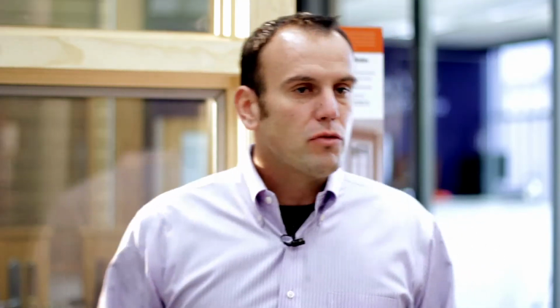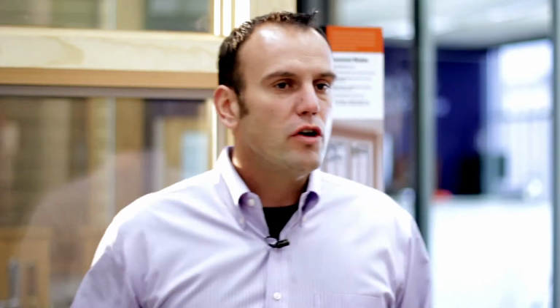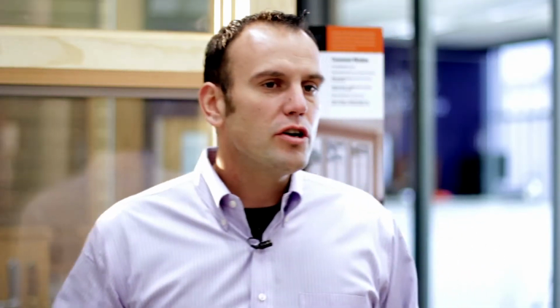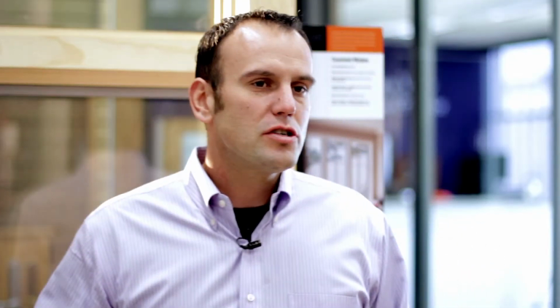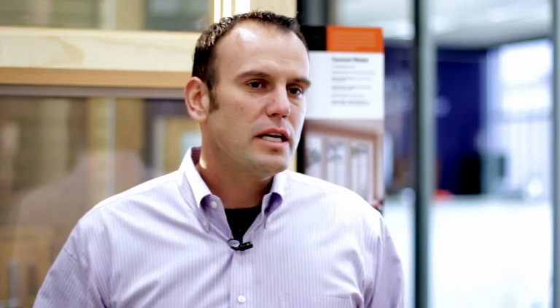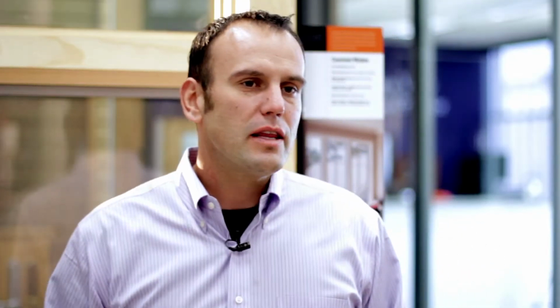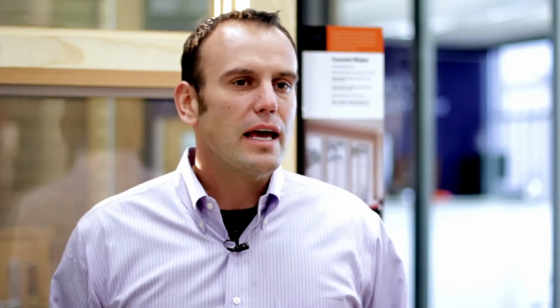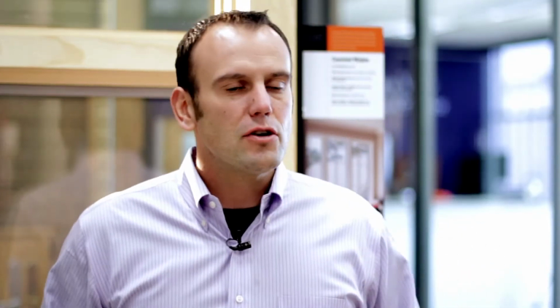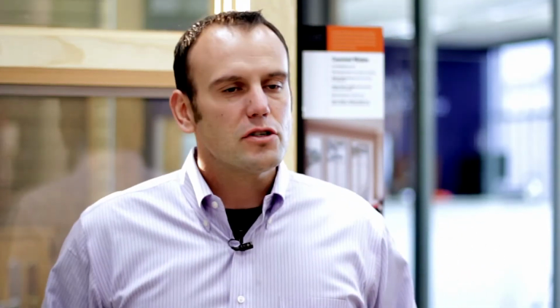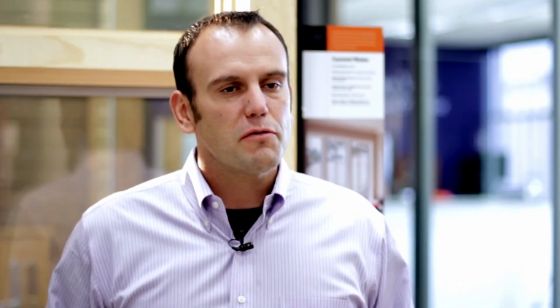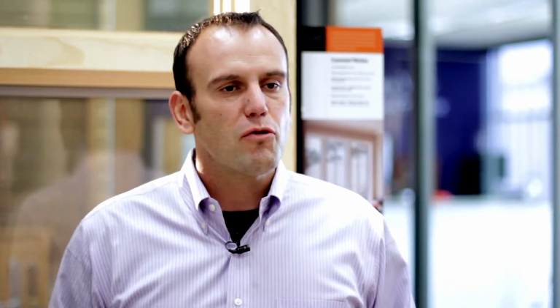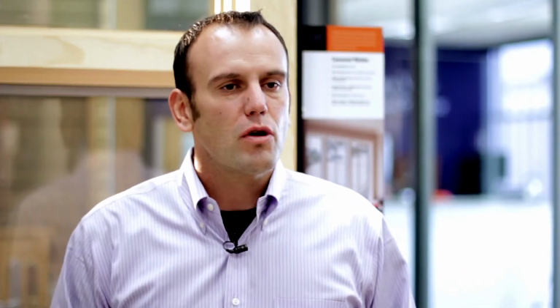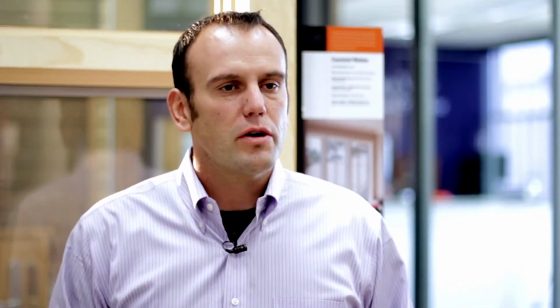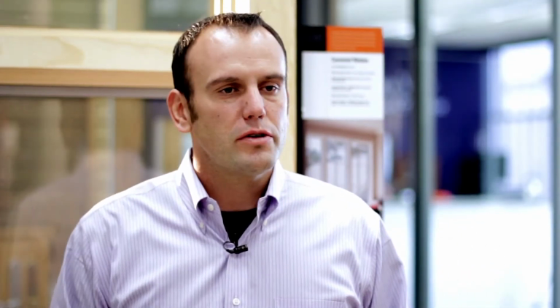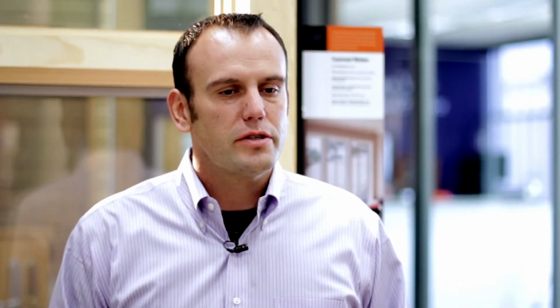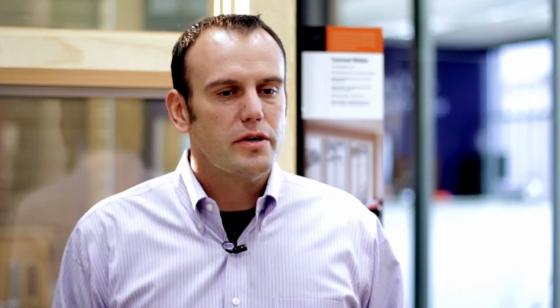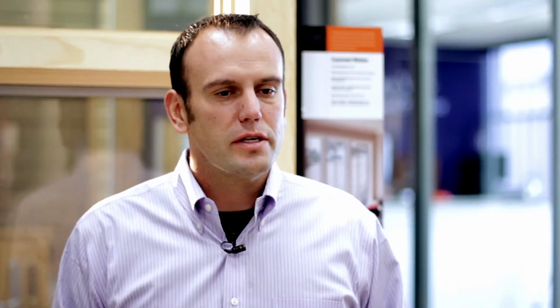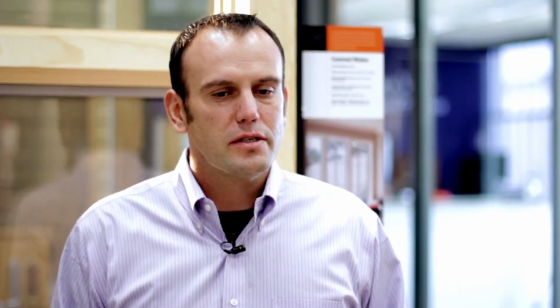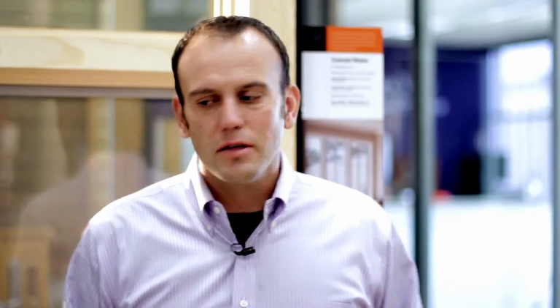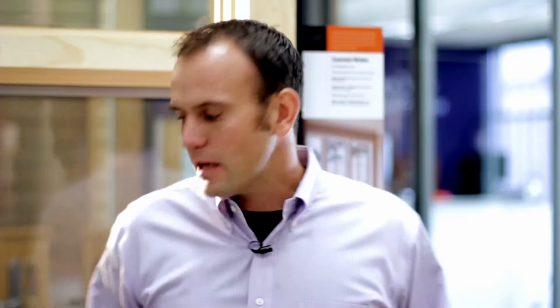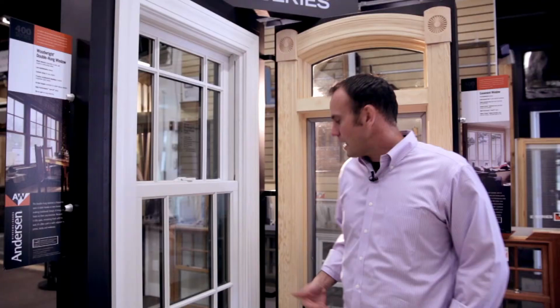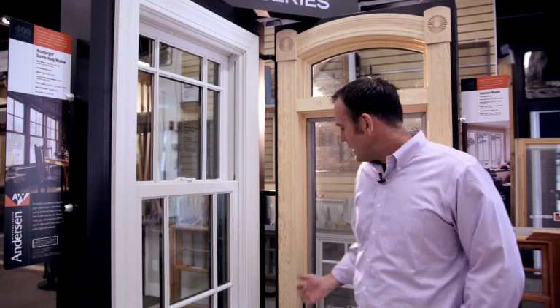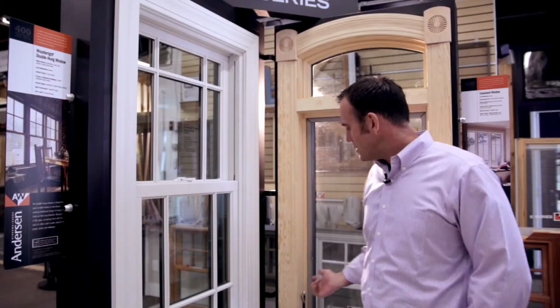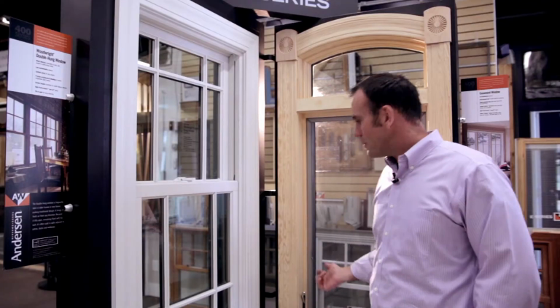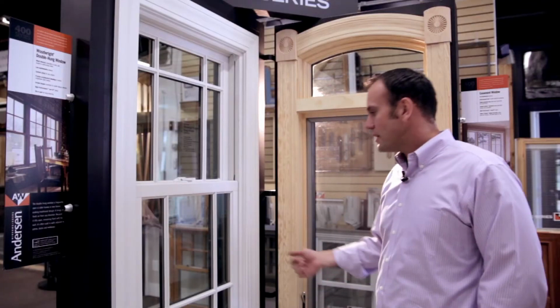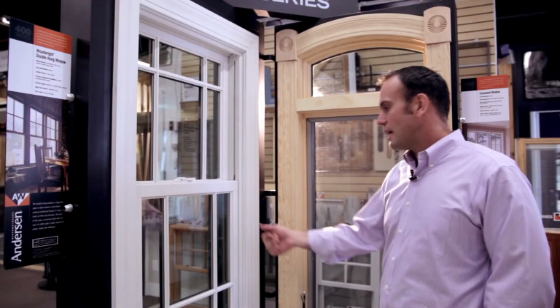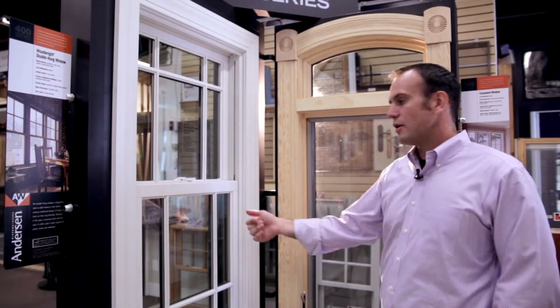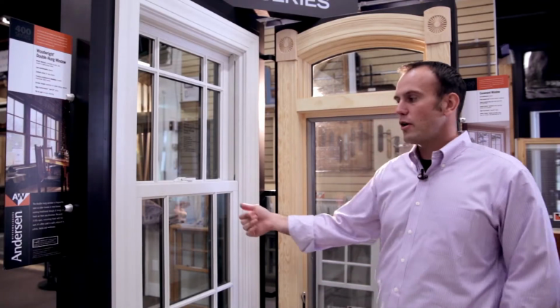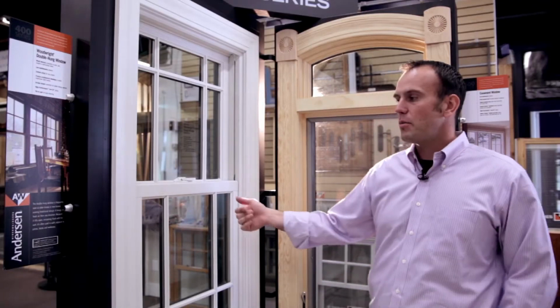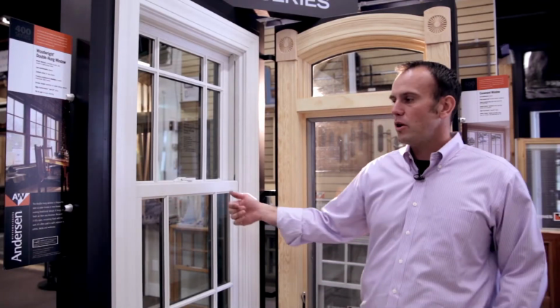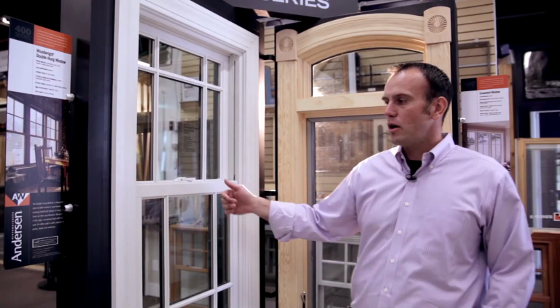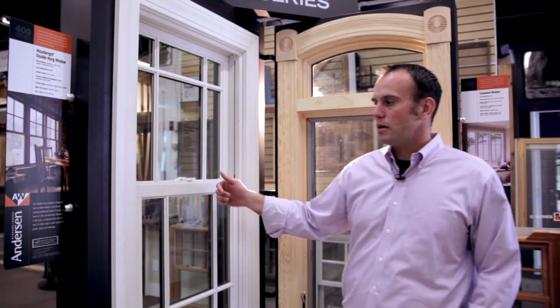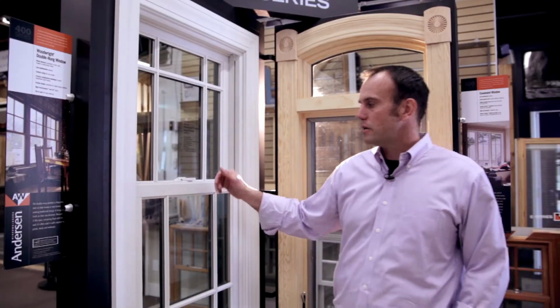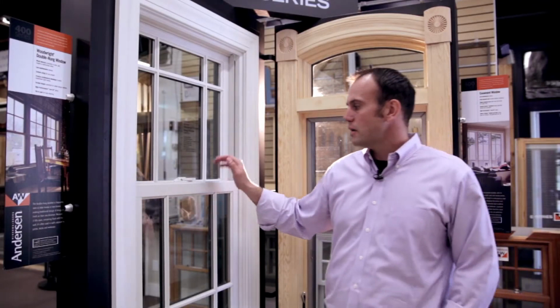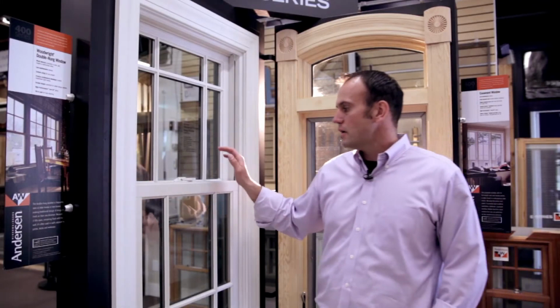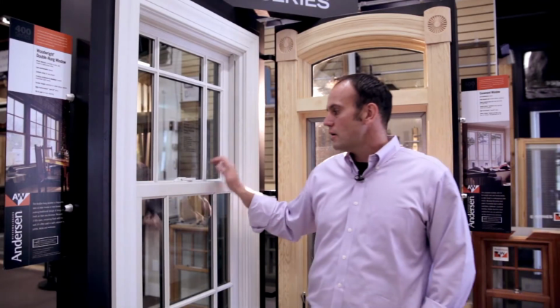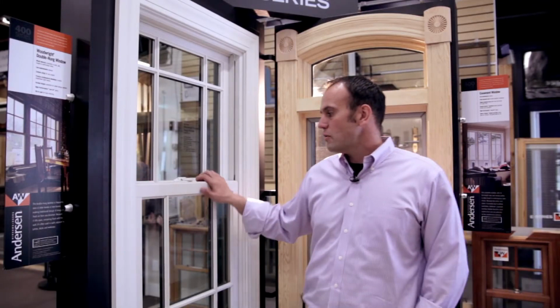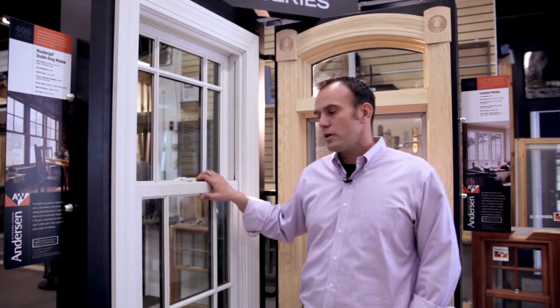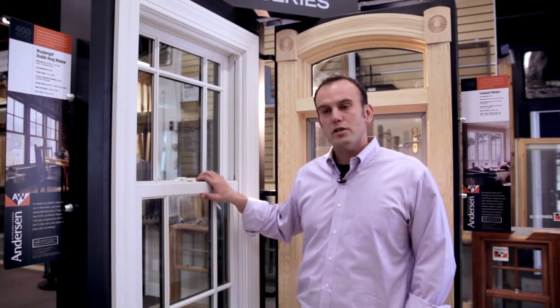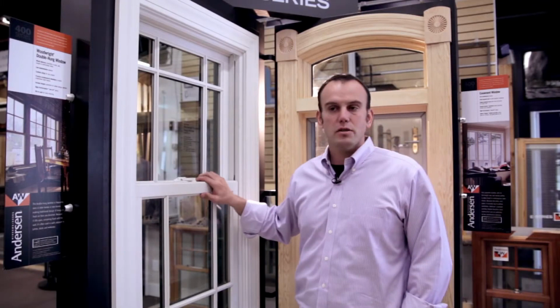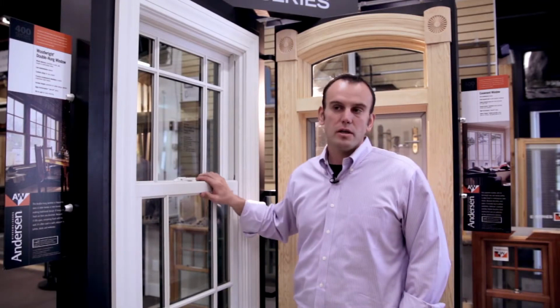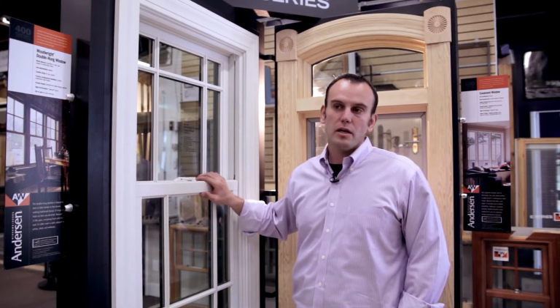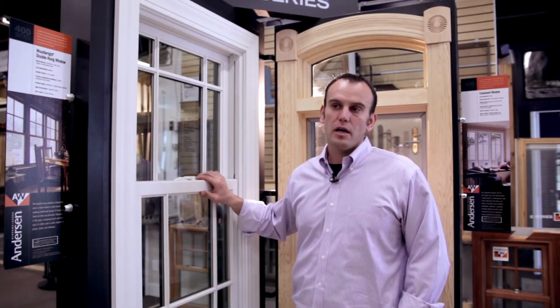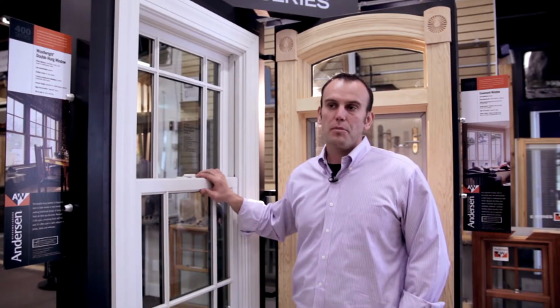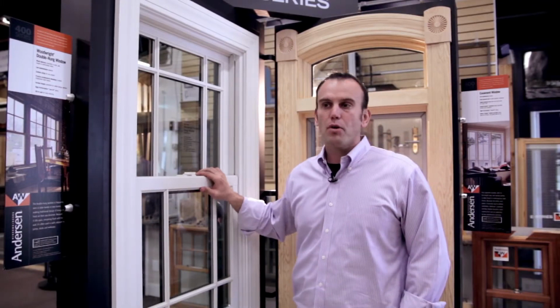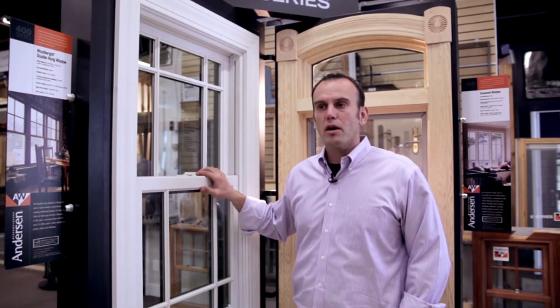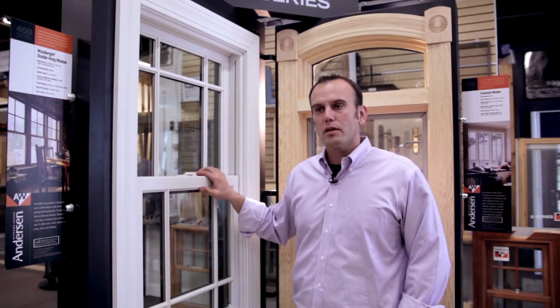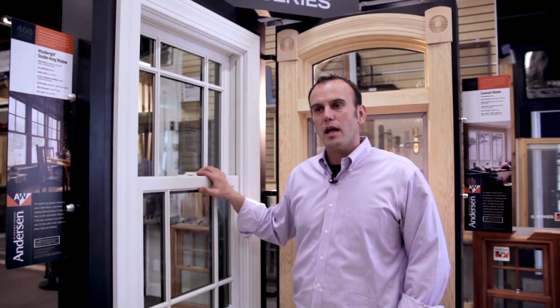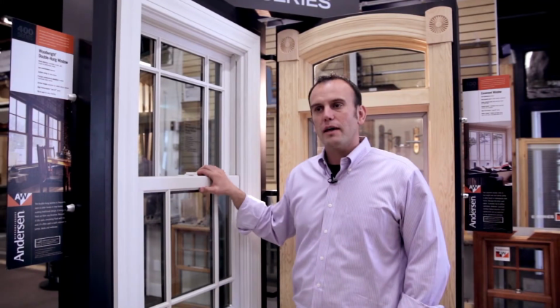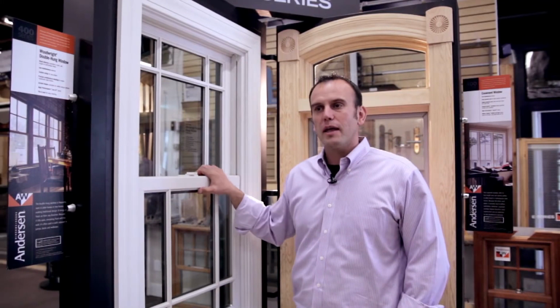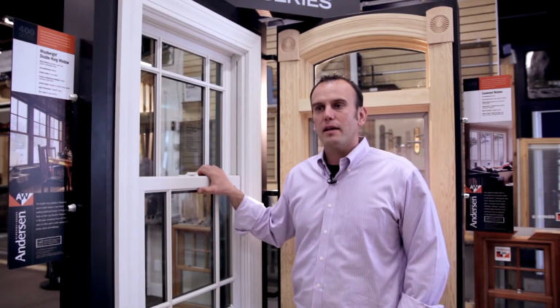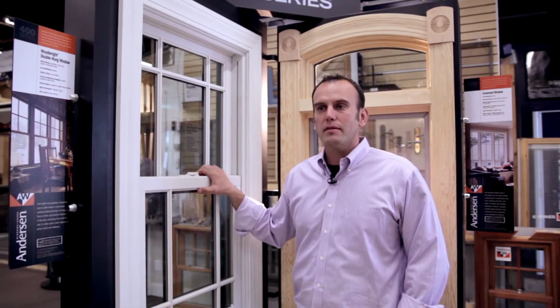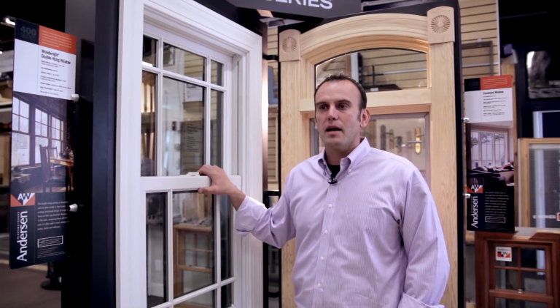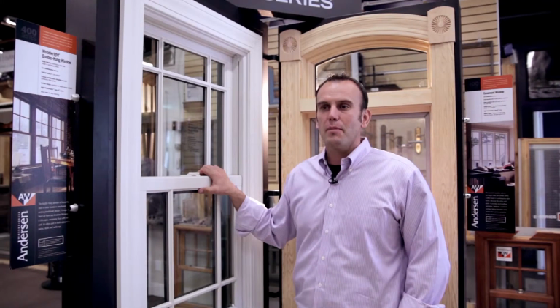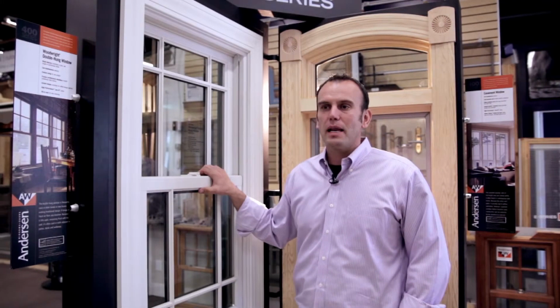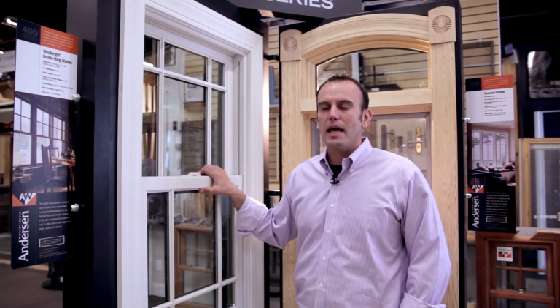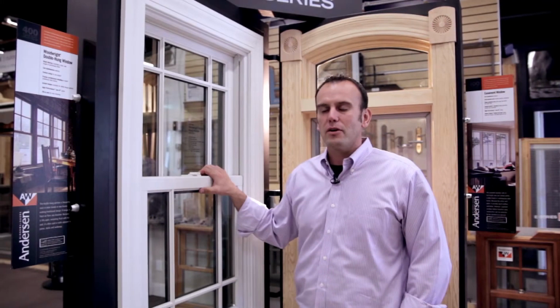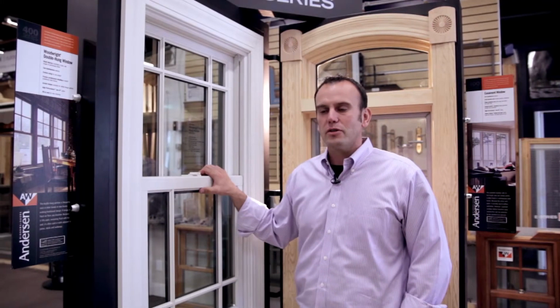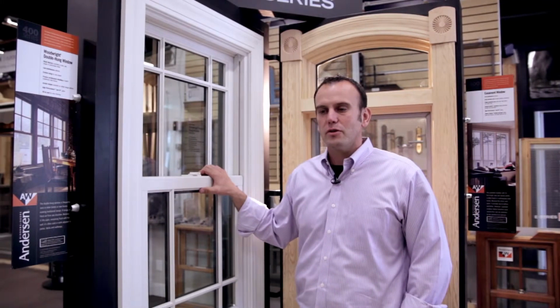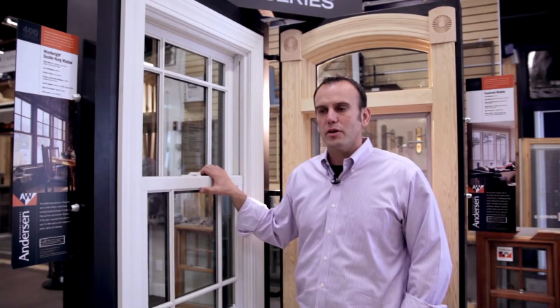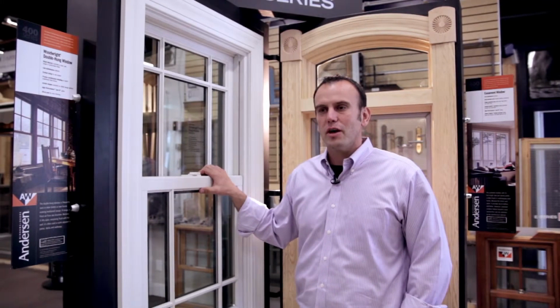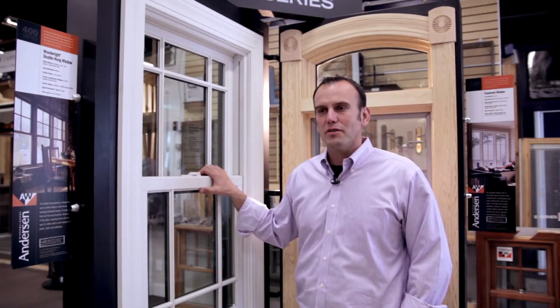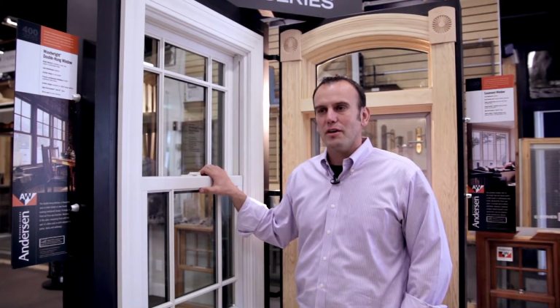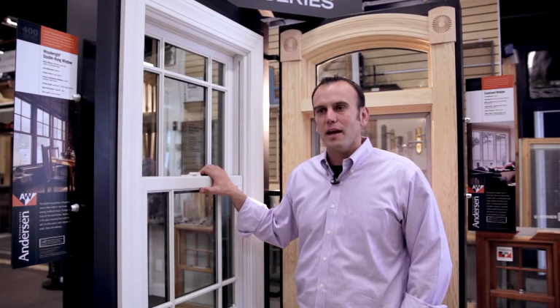Here you're seeing the Andersen 400 series casement and a double hung, which is the product line that made Andersen who they are today.